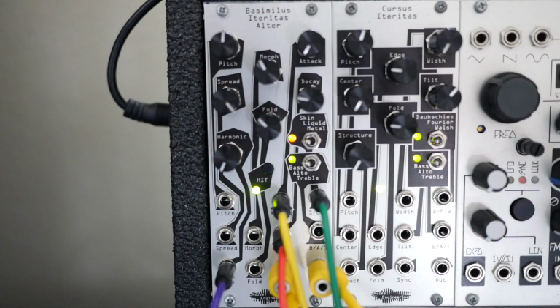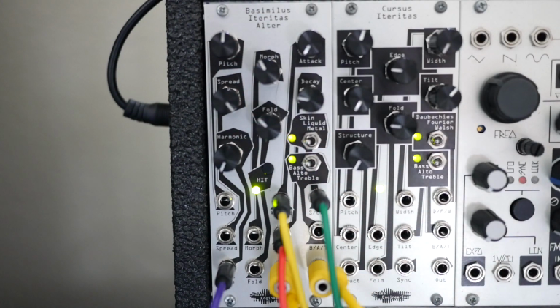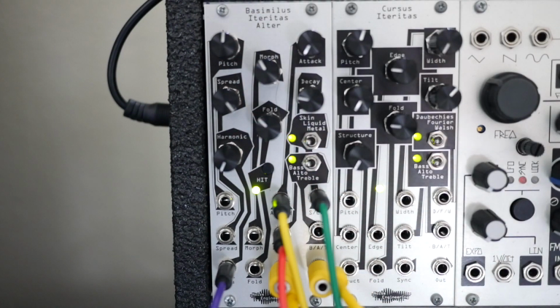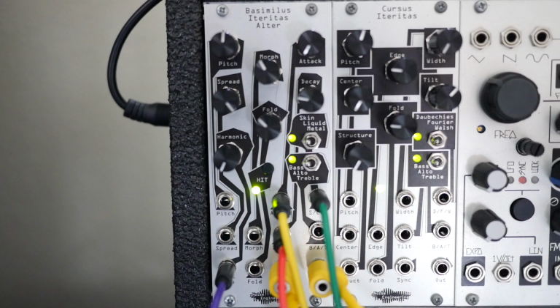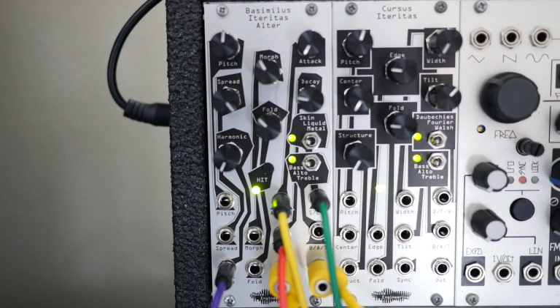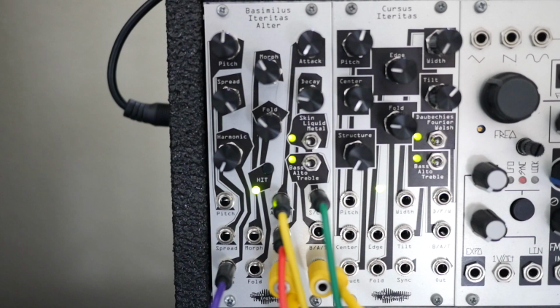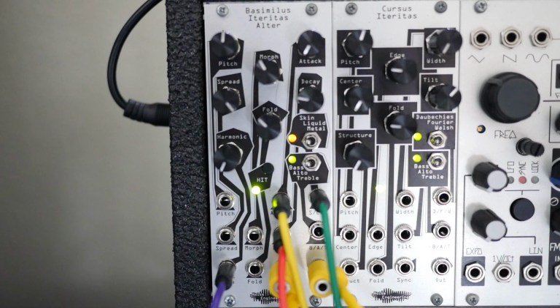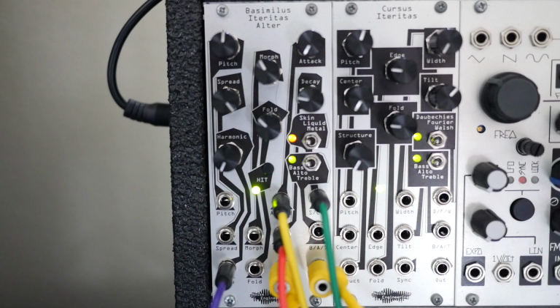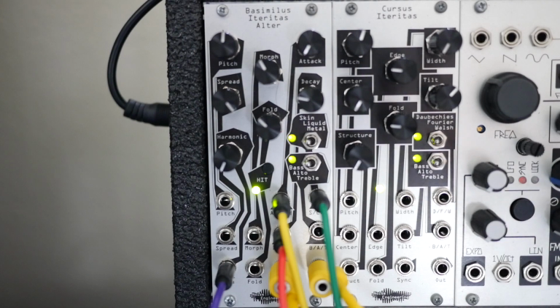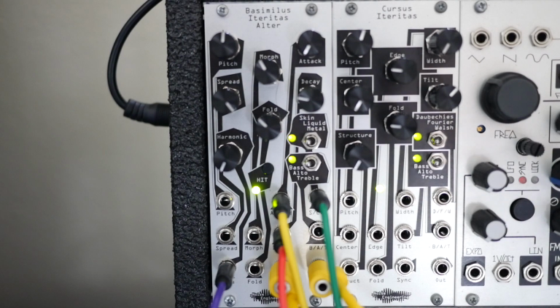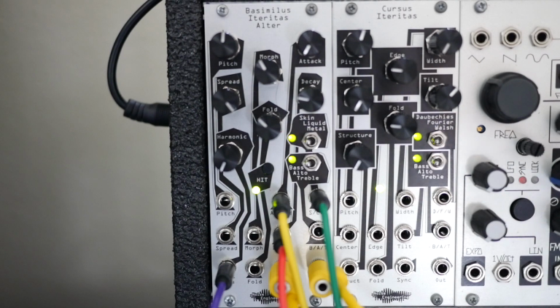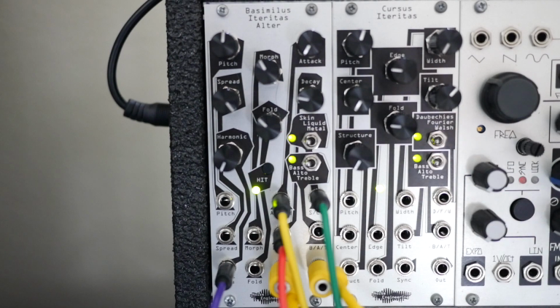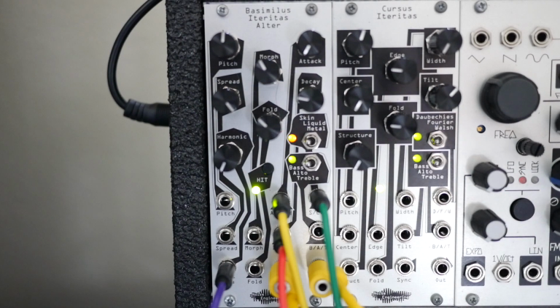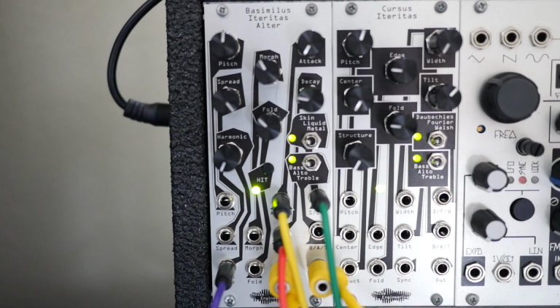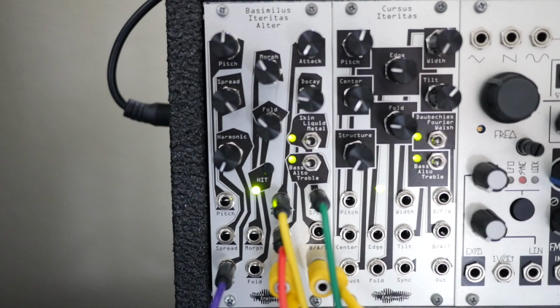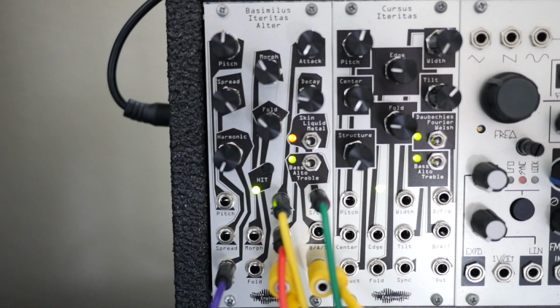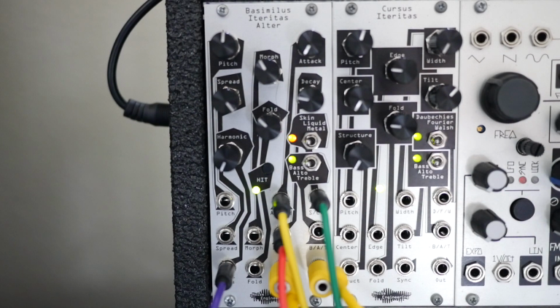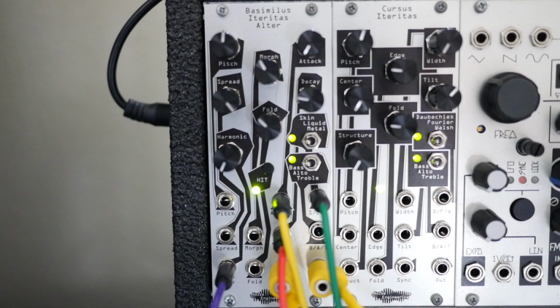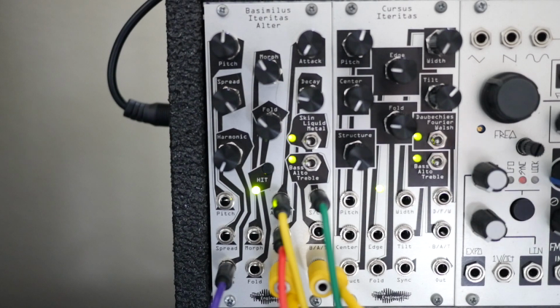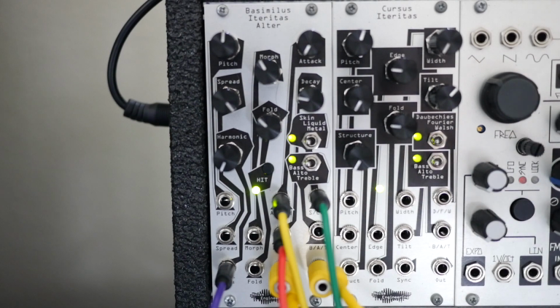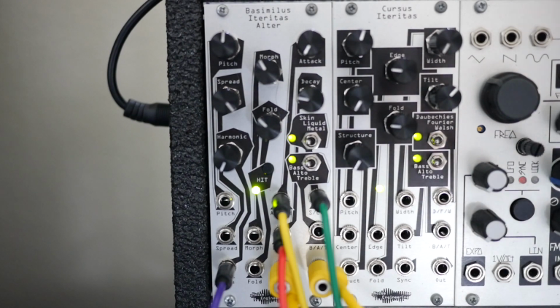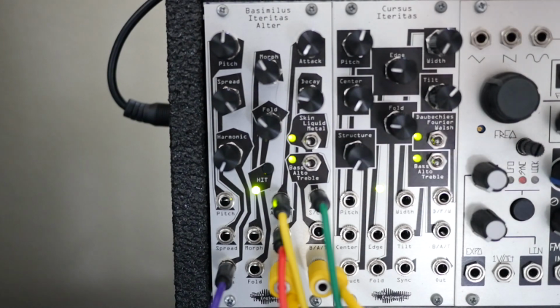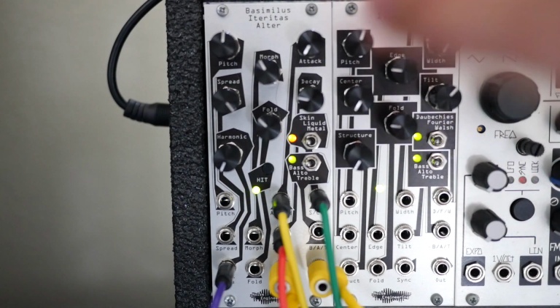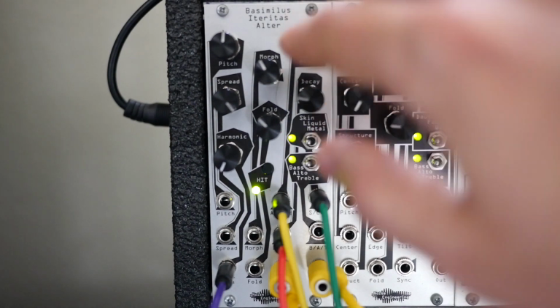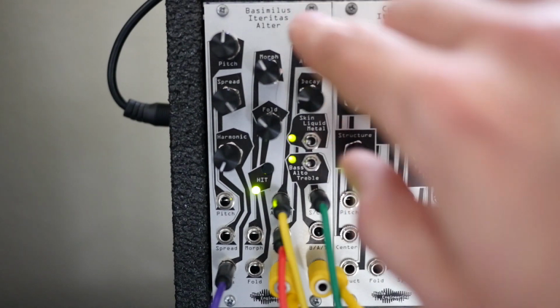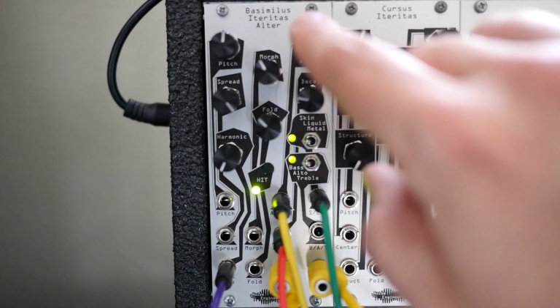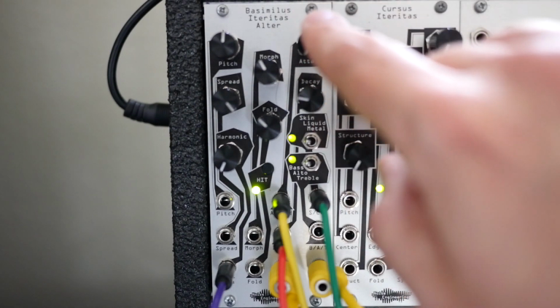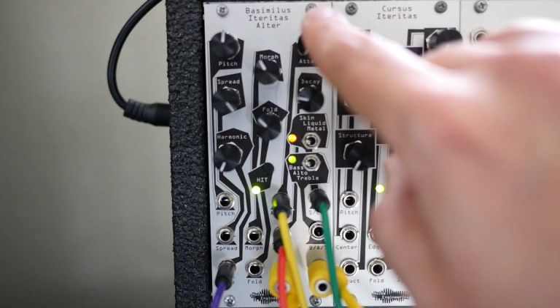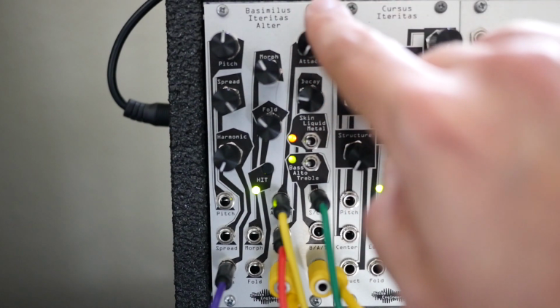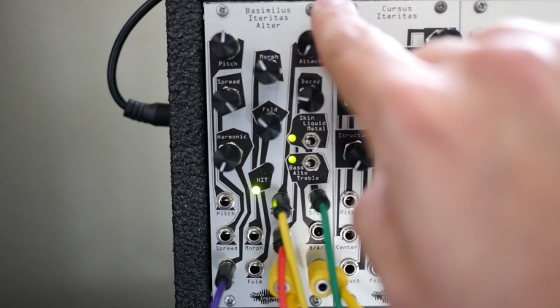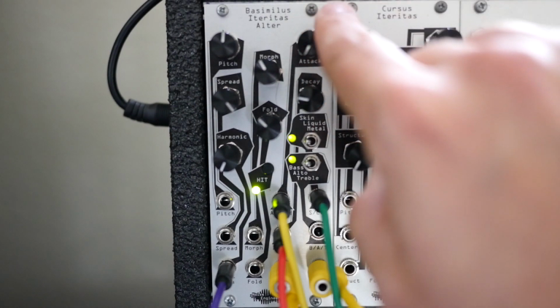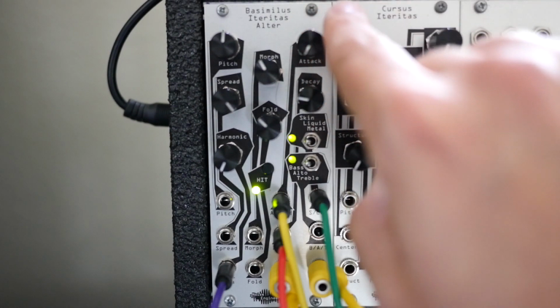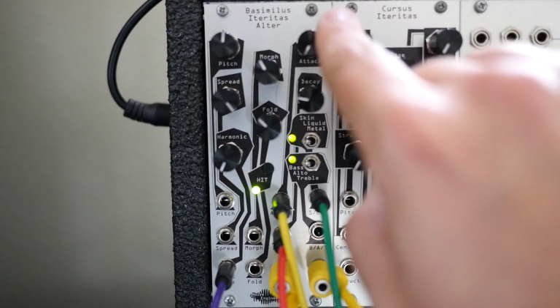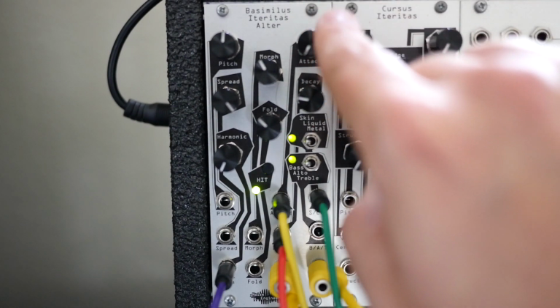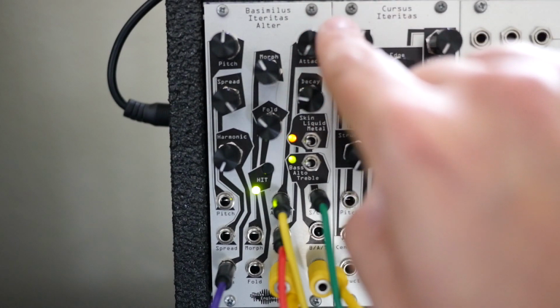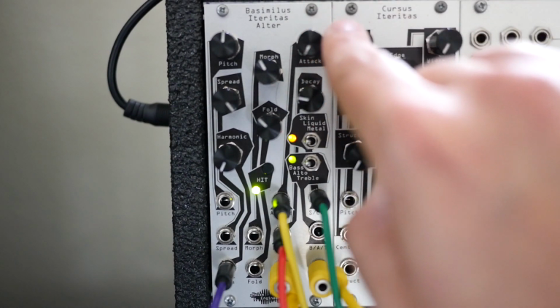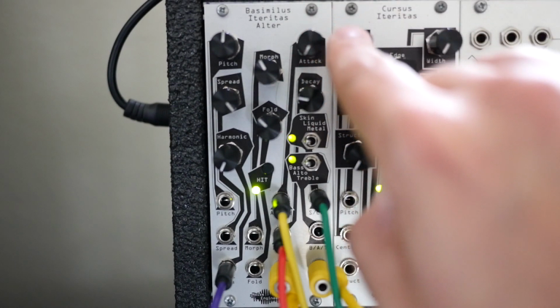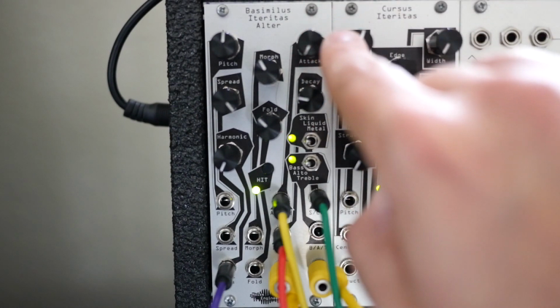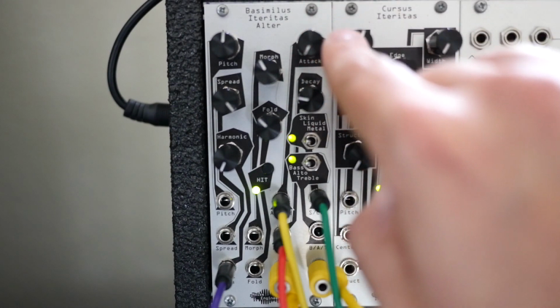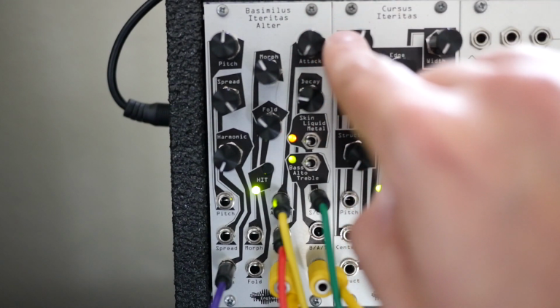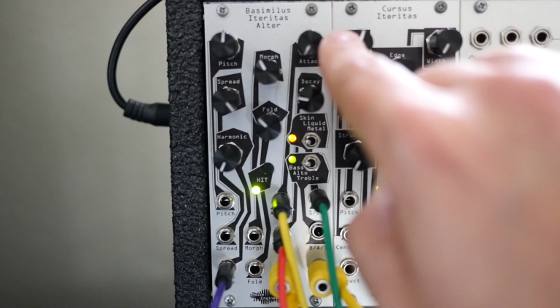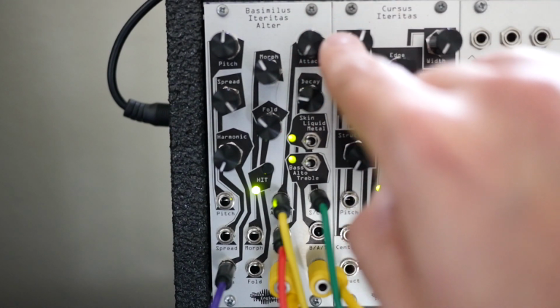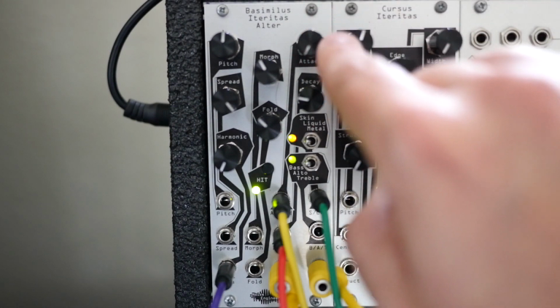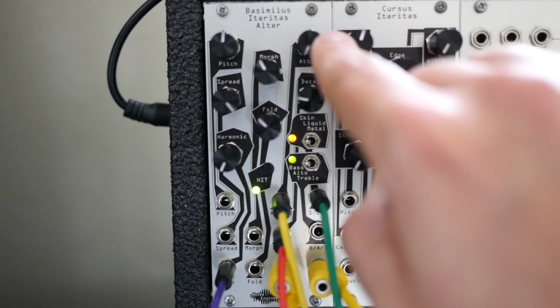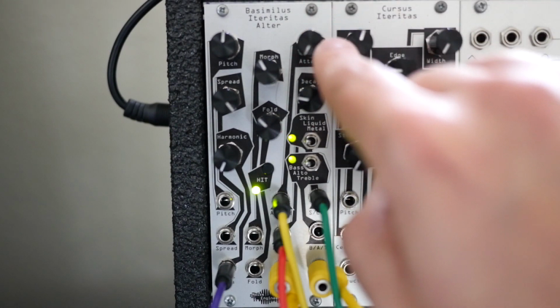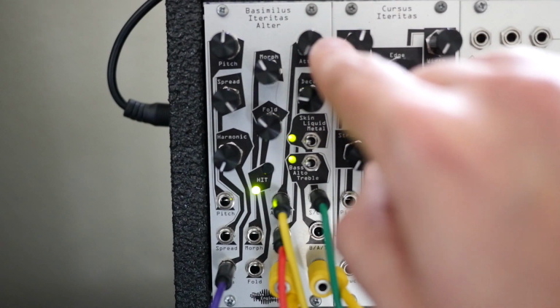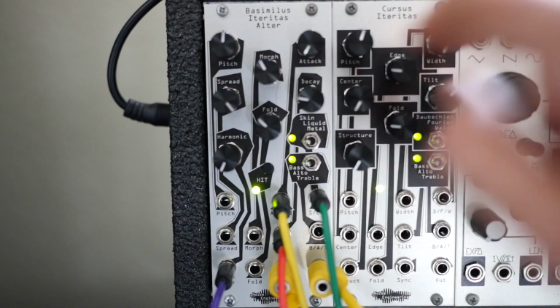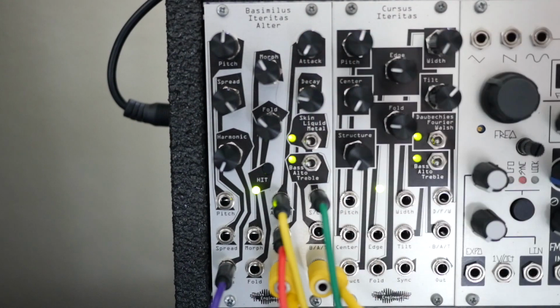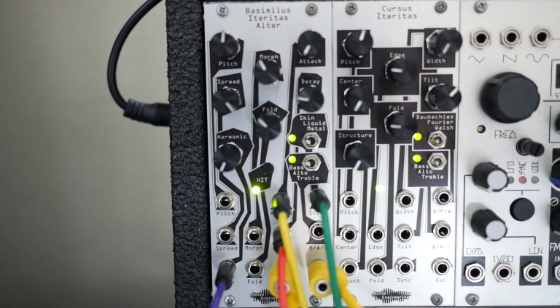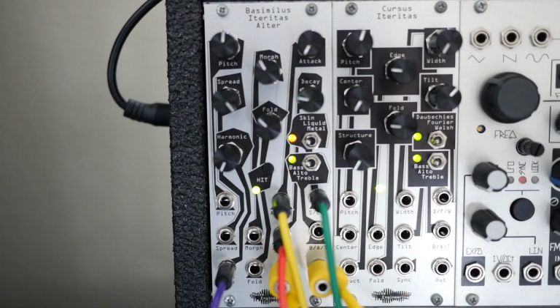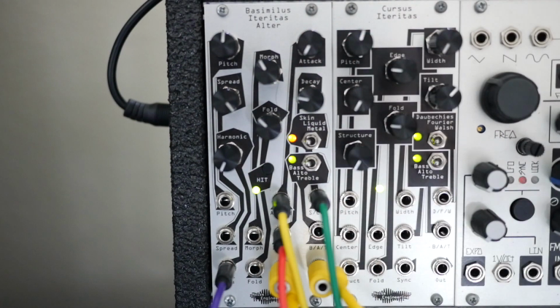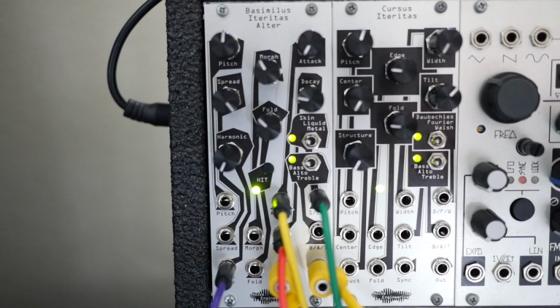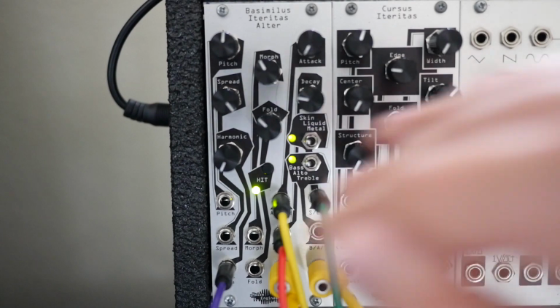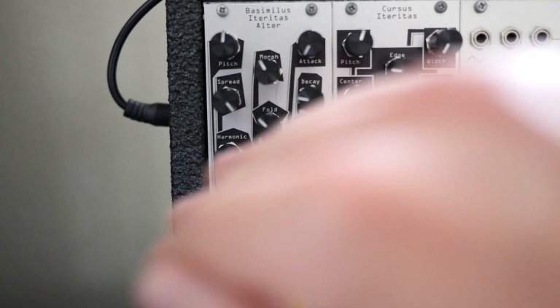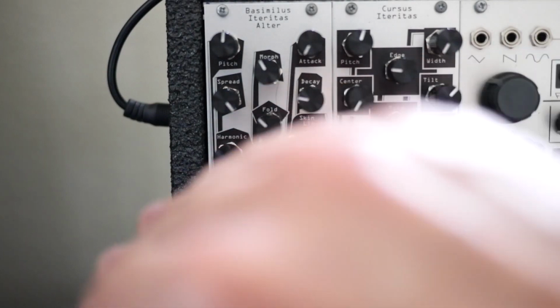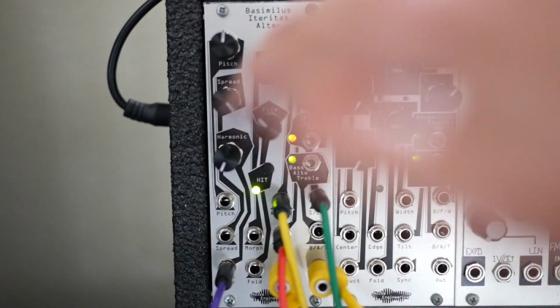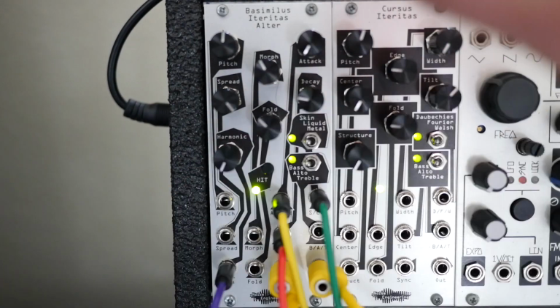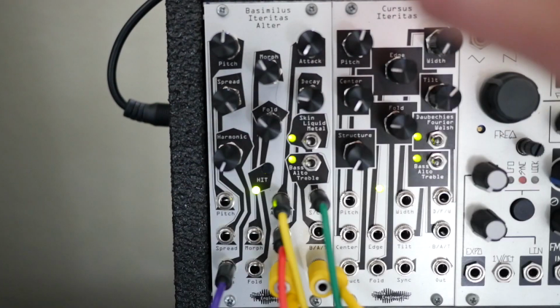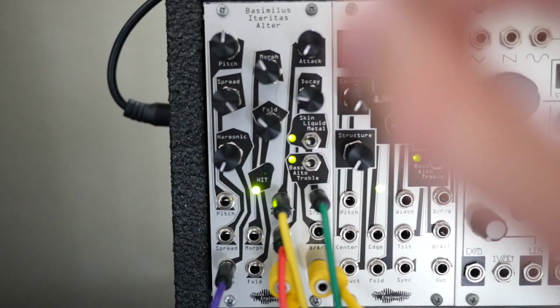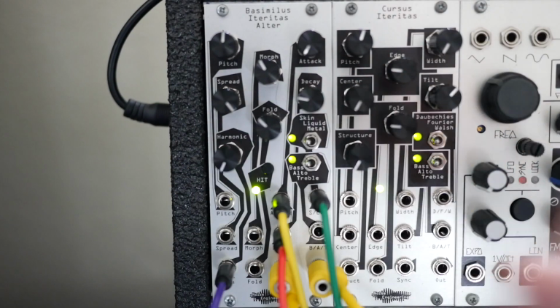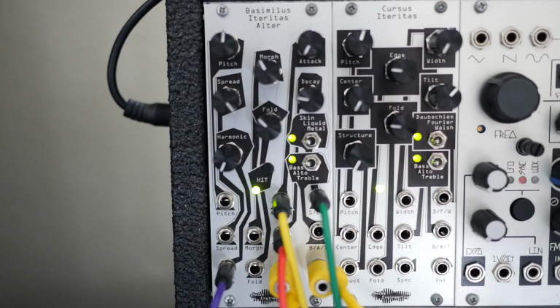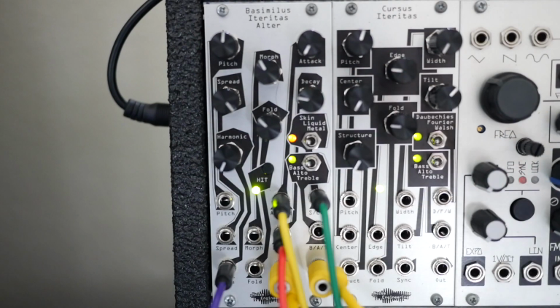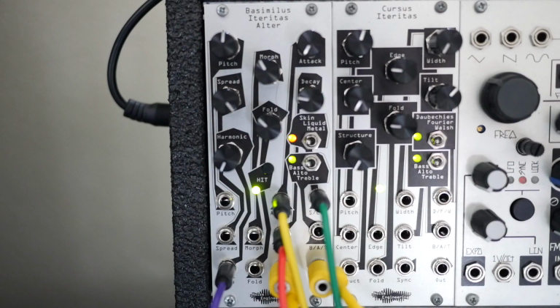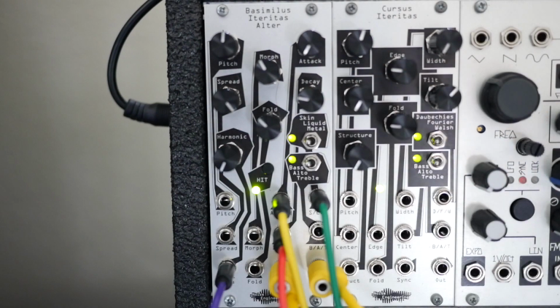That sort of compressed attack sound you hear is actually from modulating the attack to the higher side of the knob and getting a quick ramp.